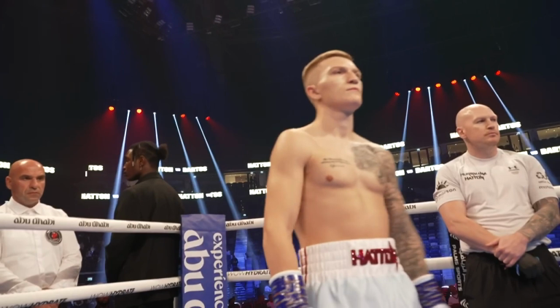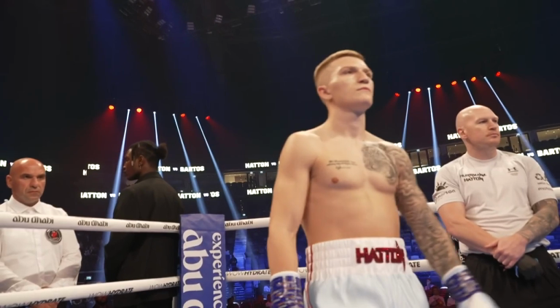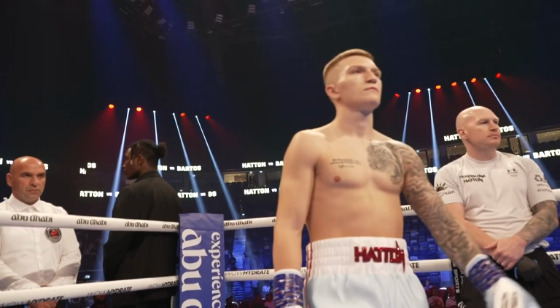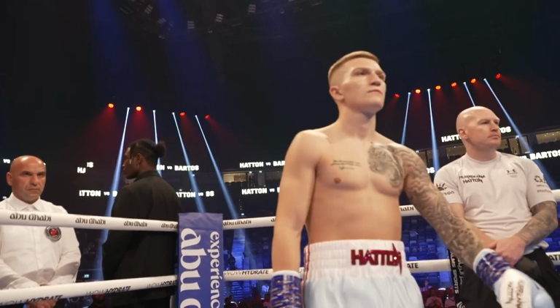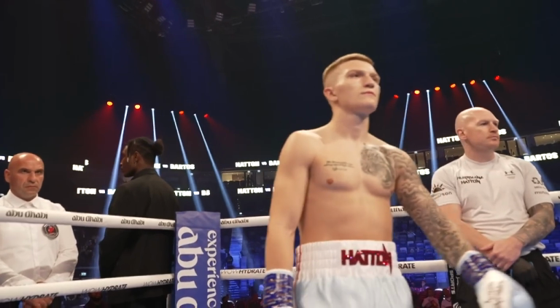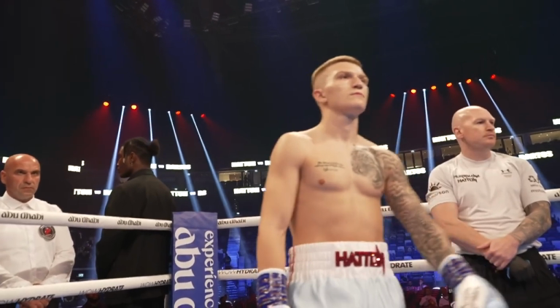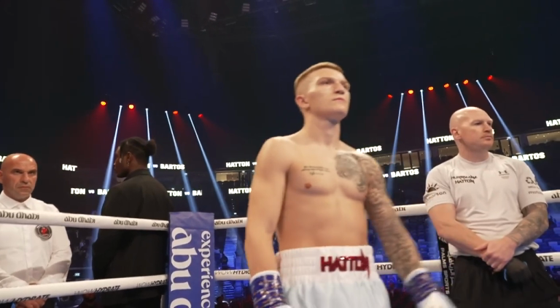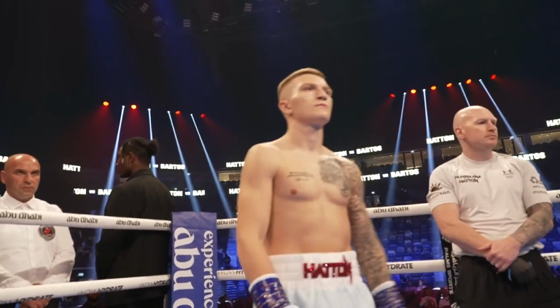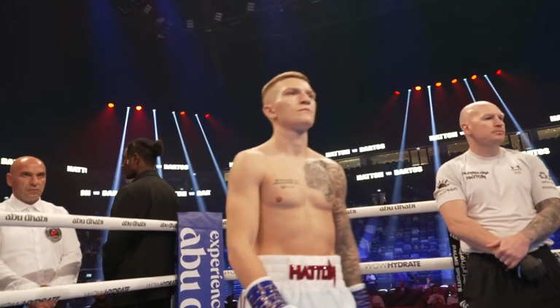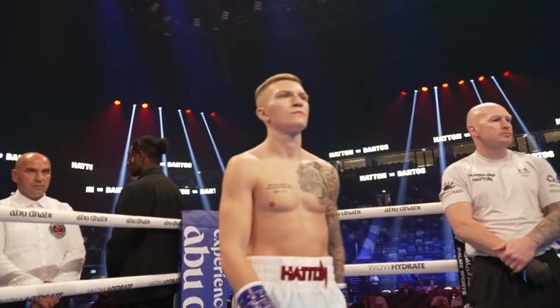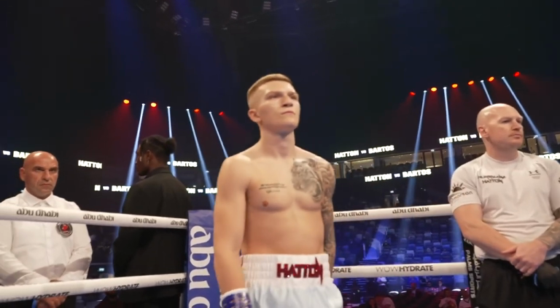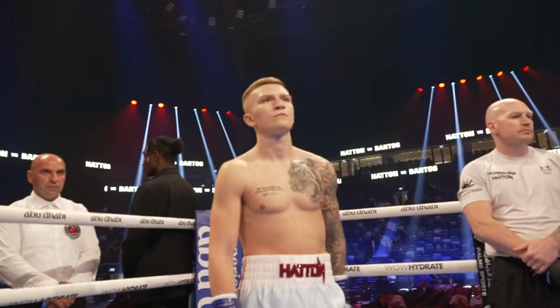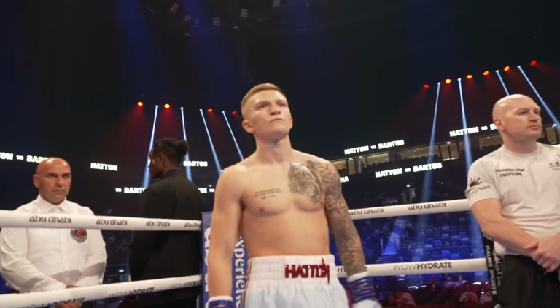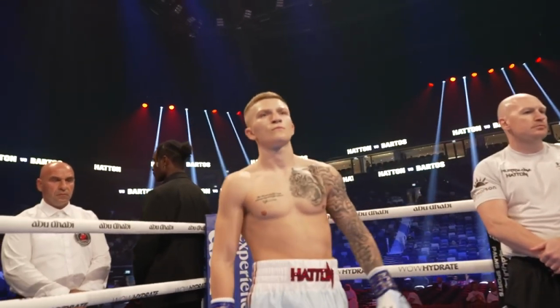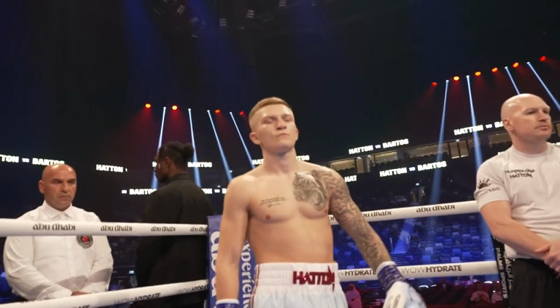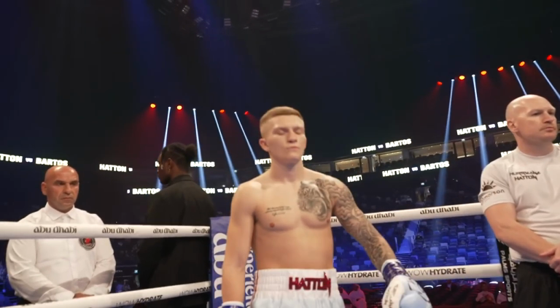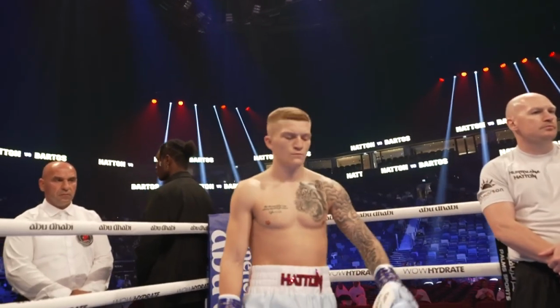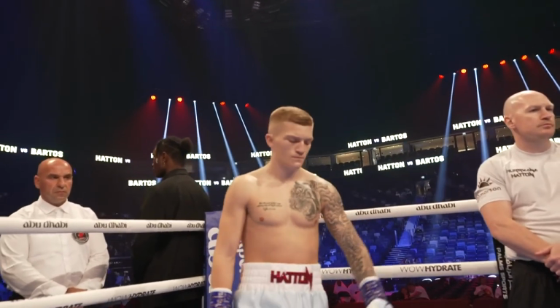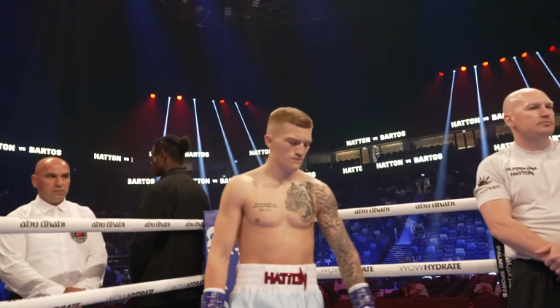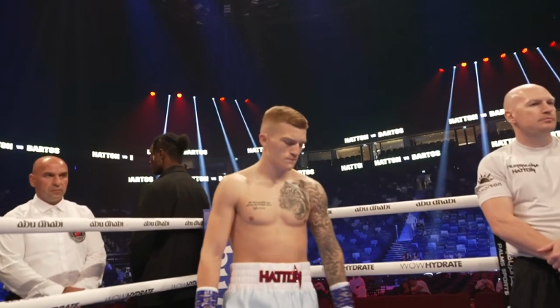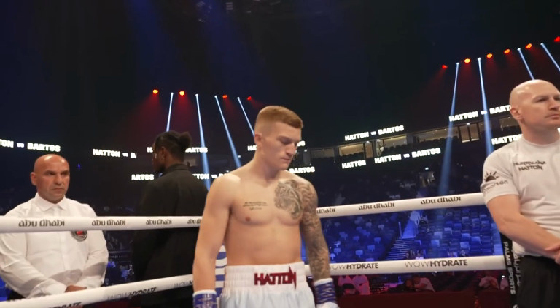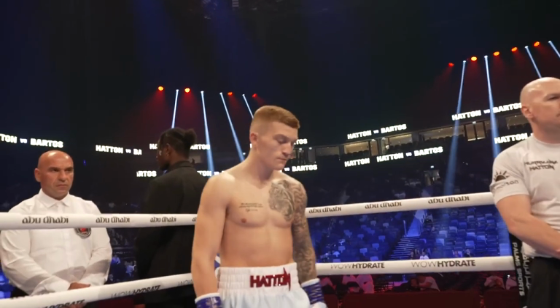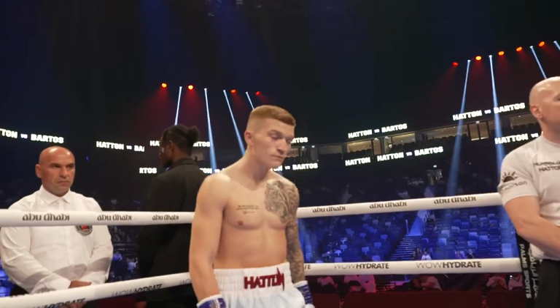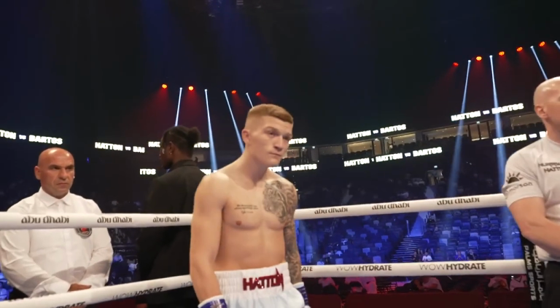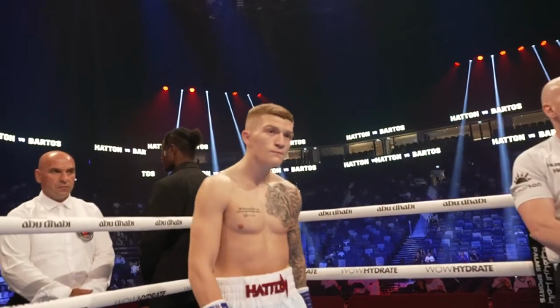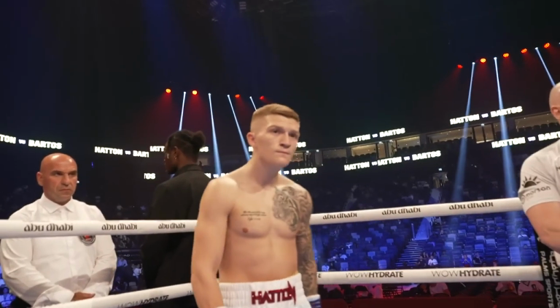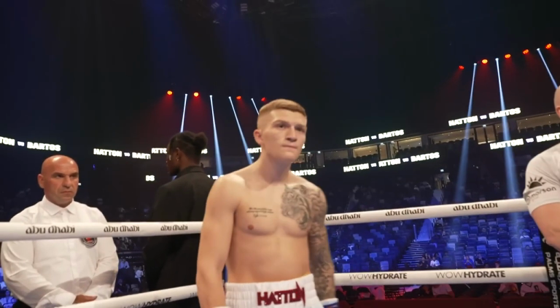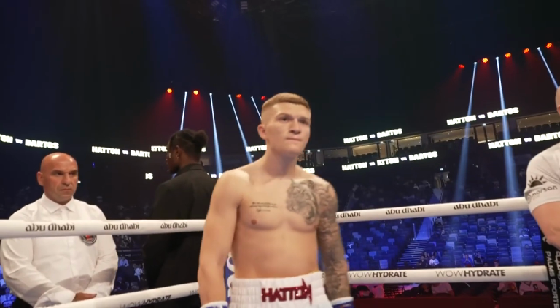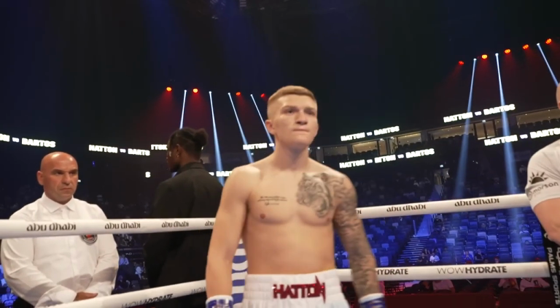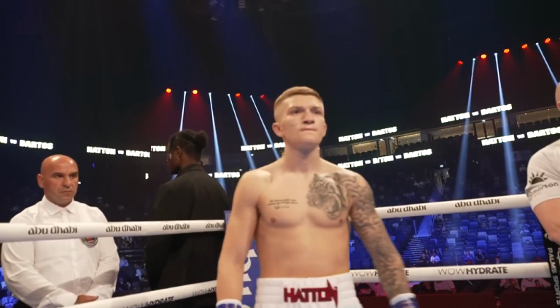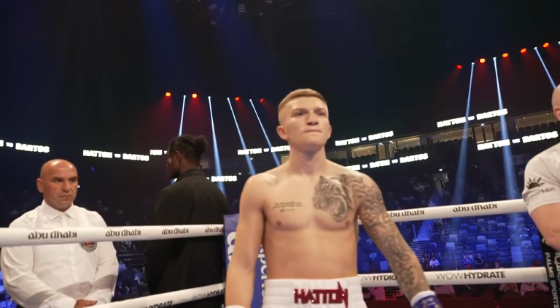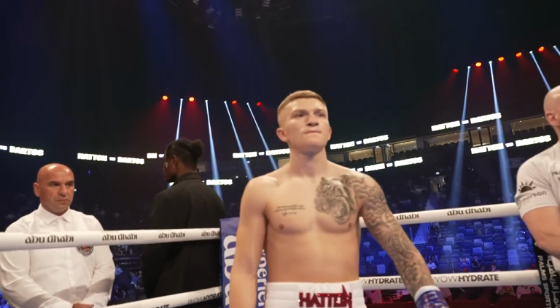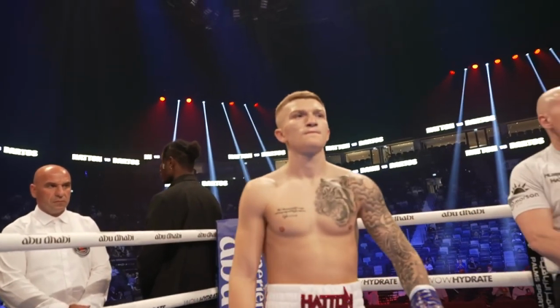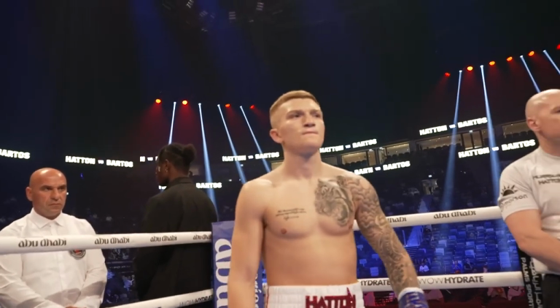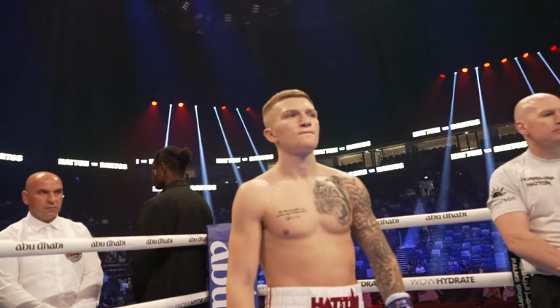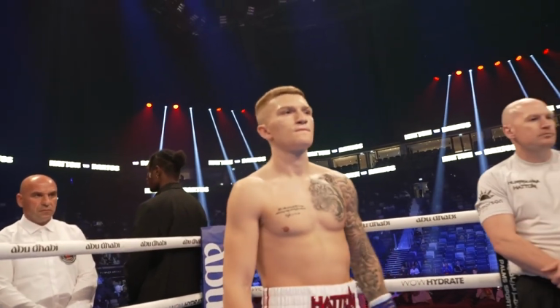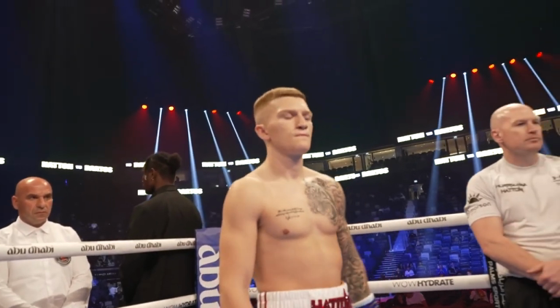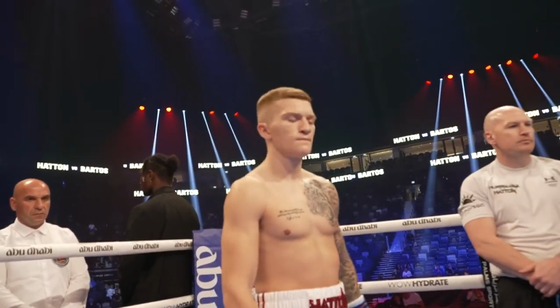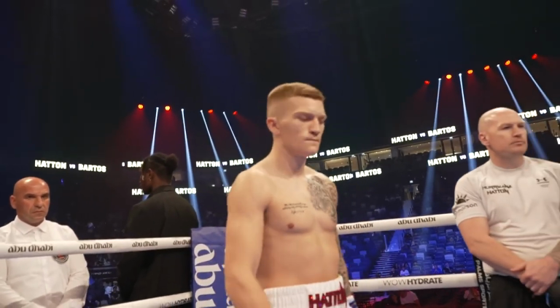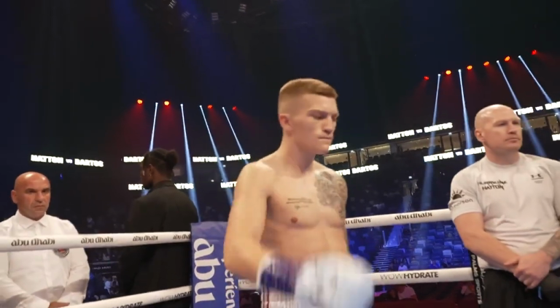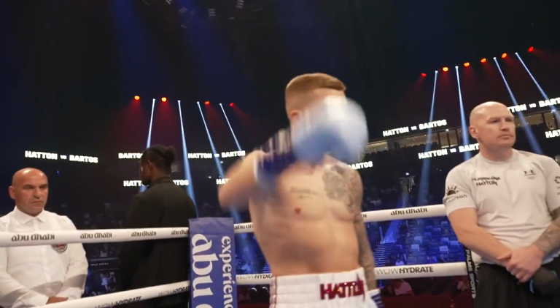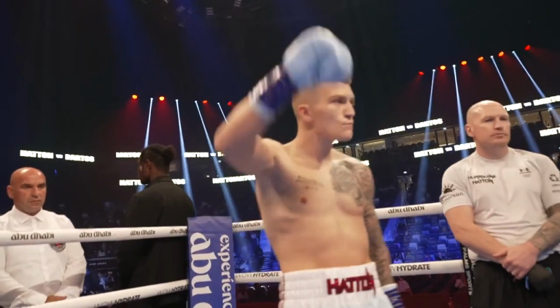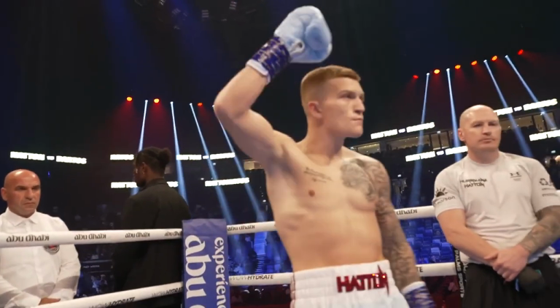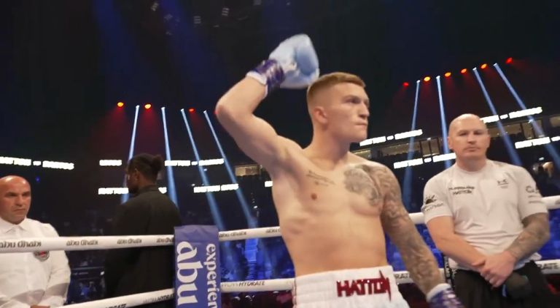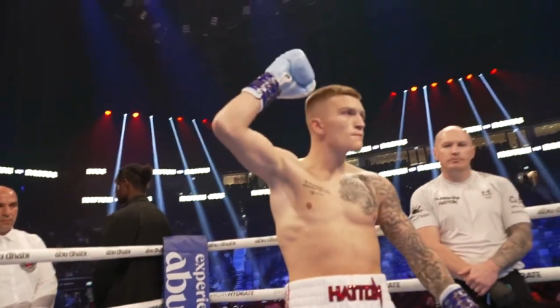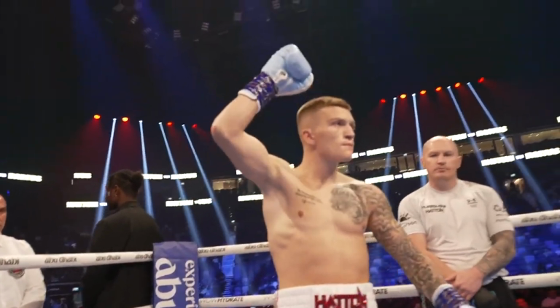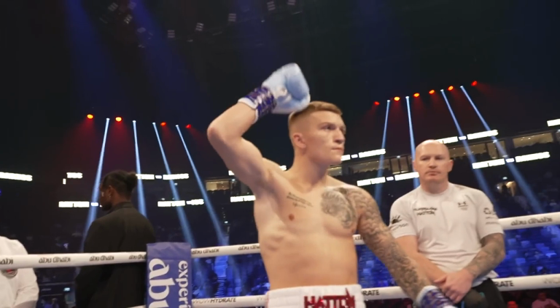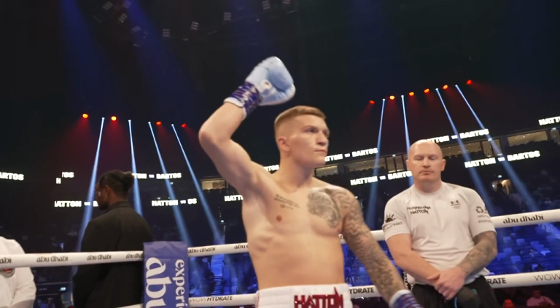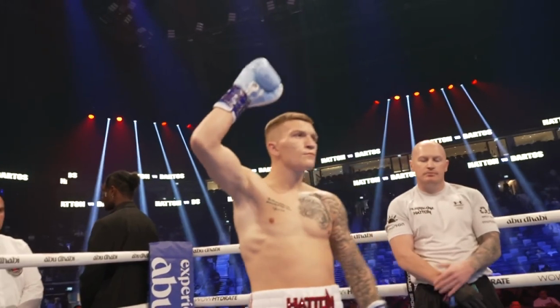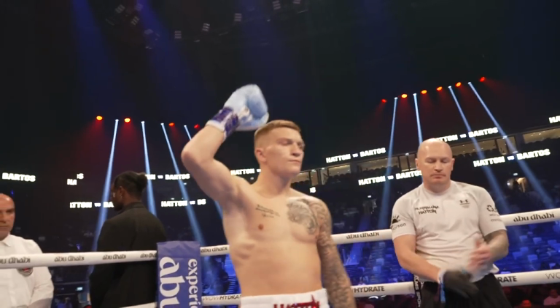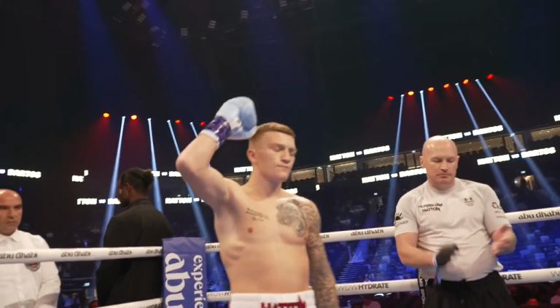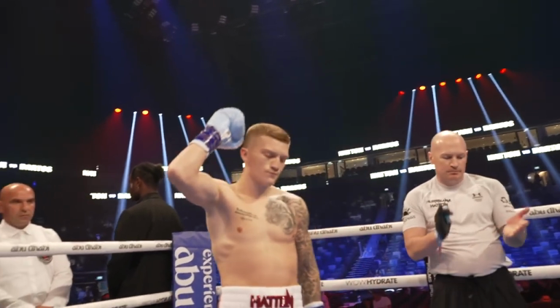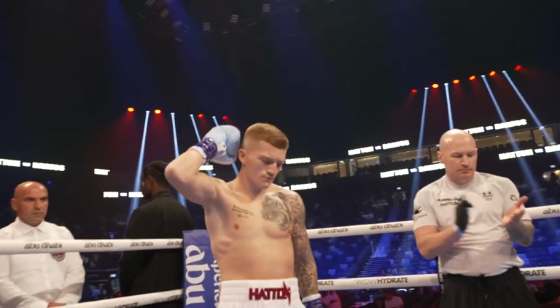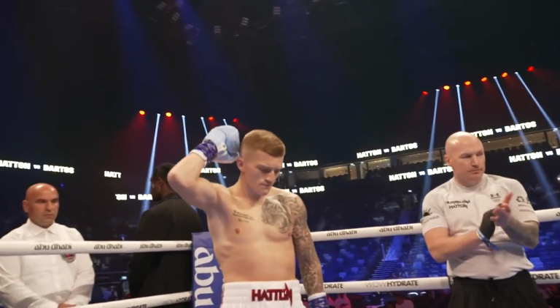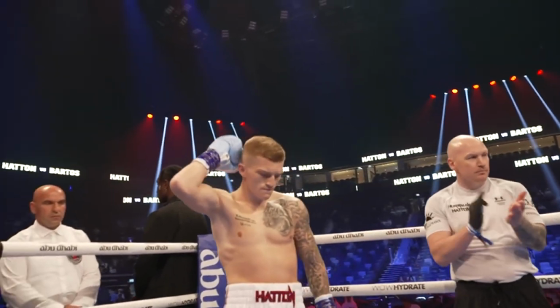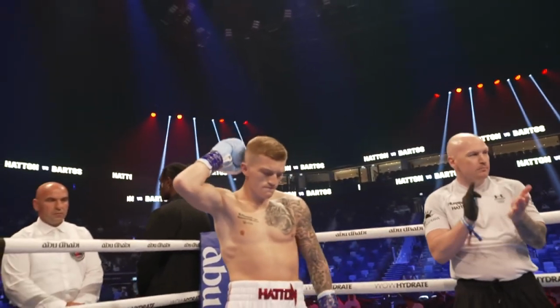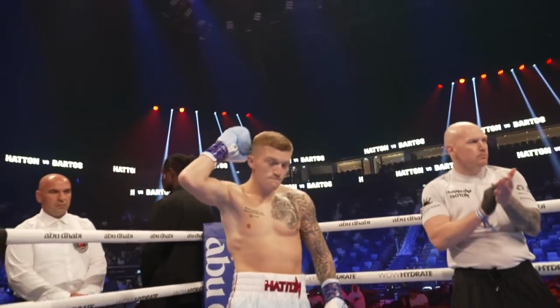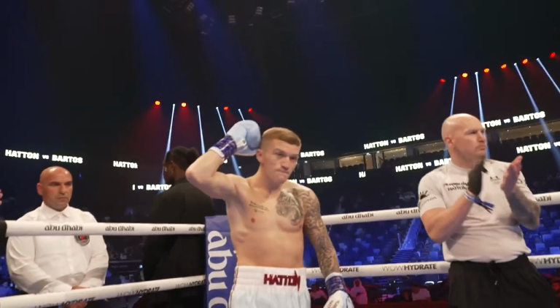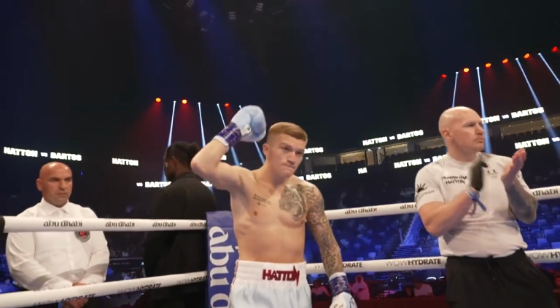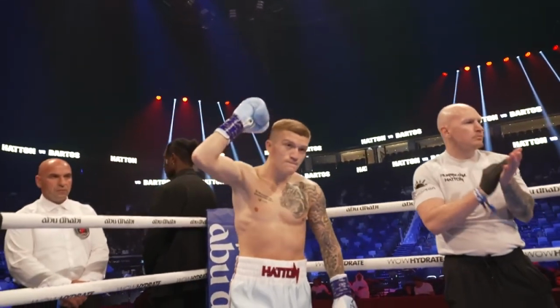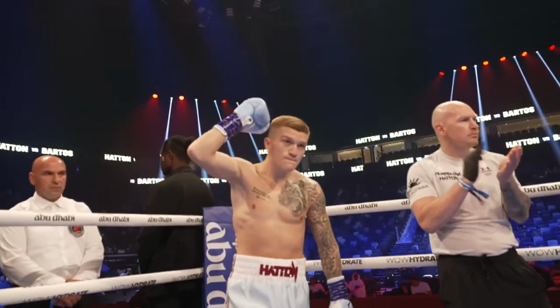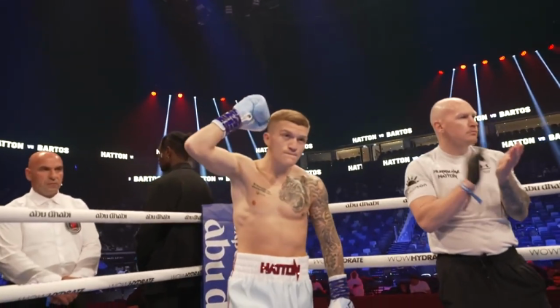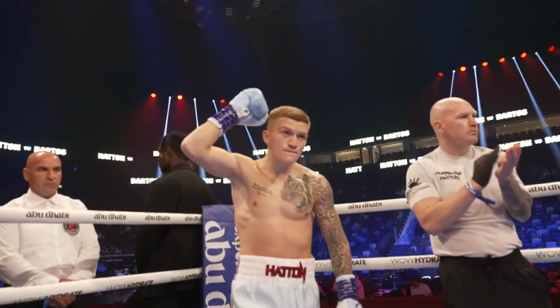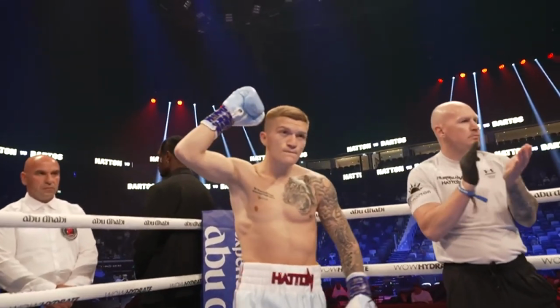Fighting out of Manchester, England, introducing Campbell, the Hurricane Hatton.